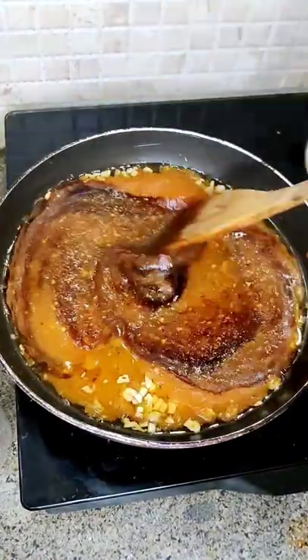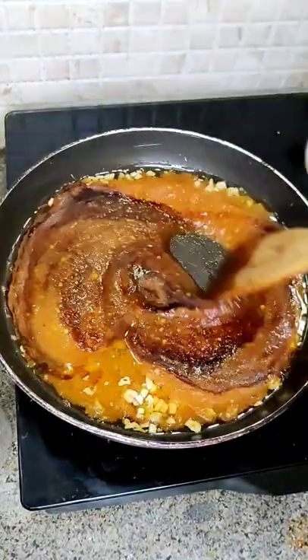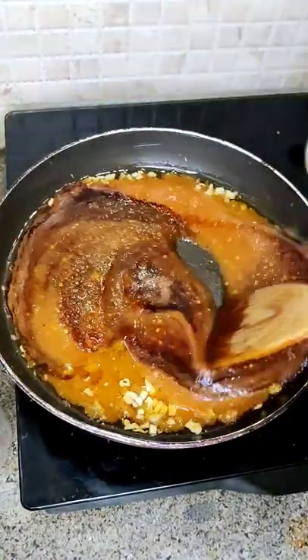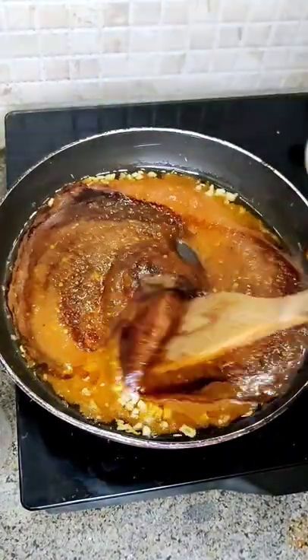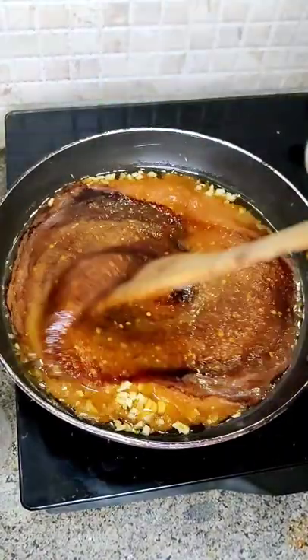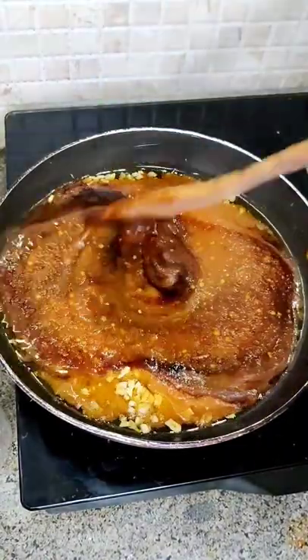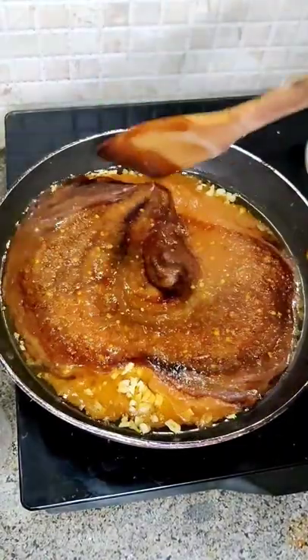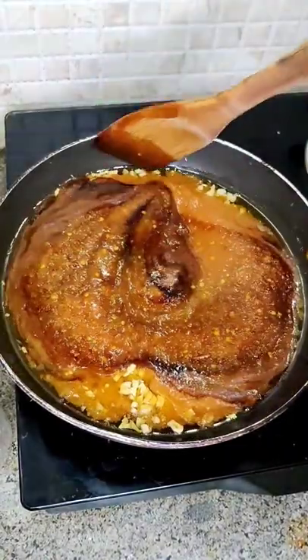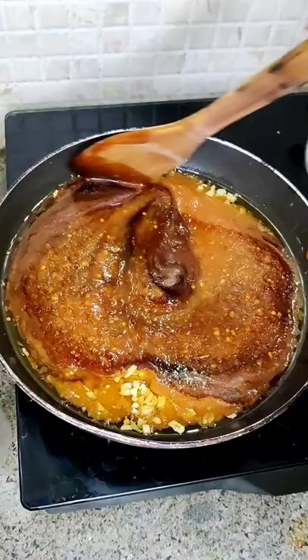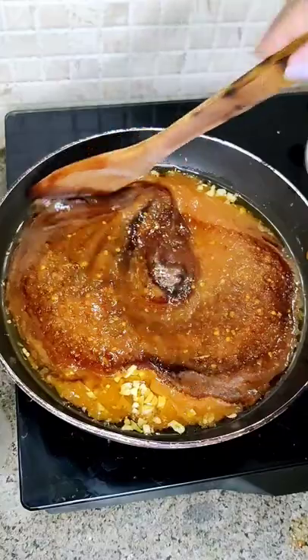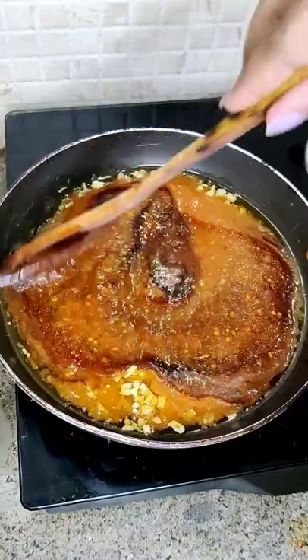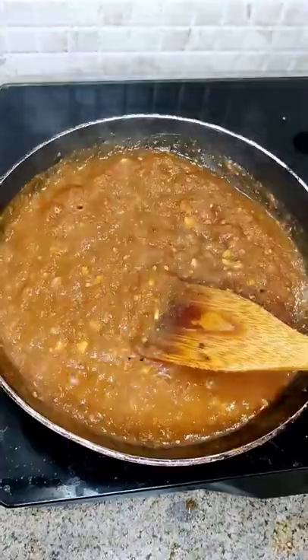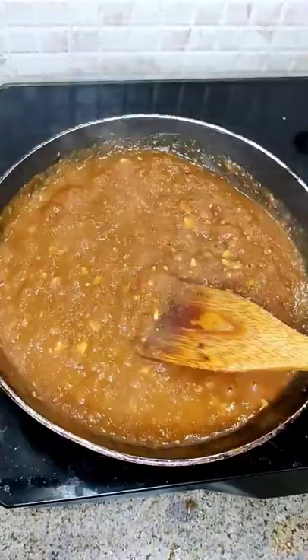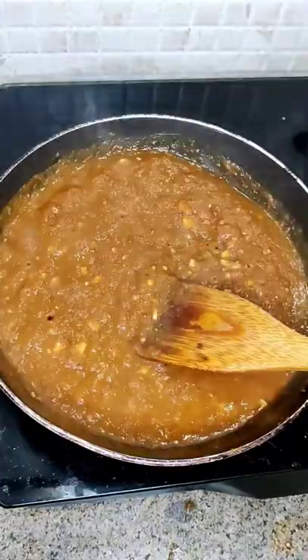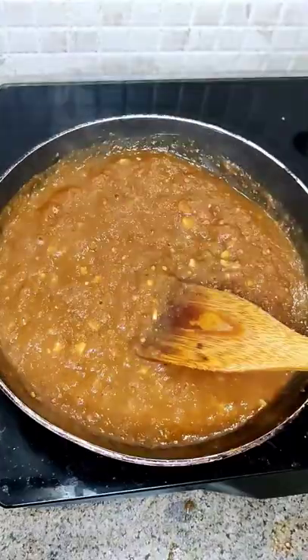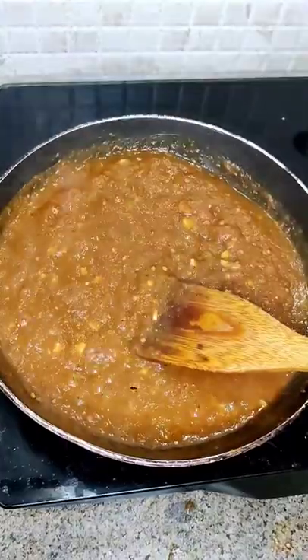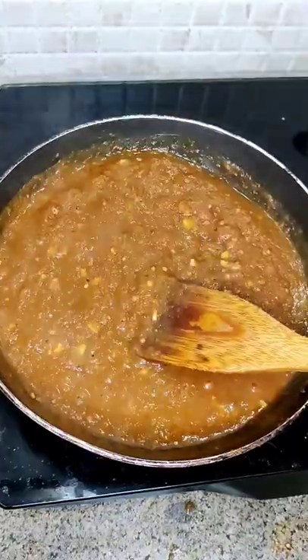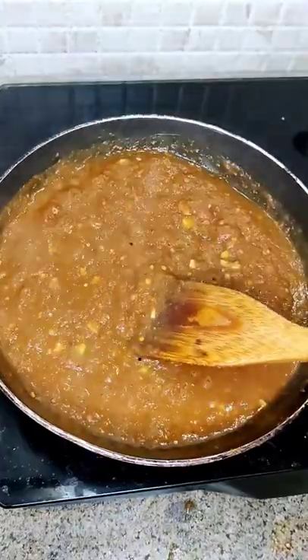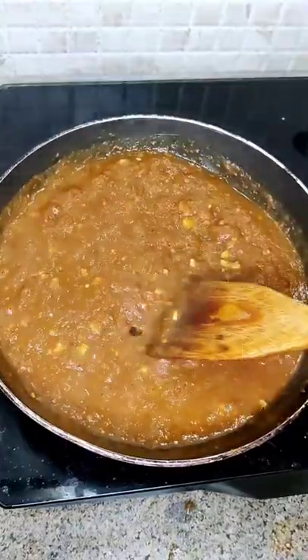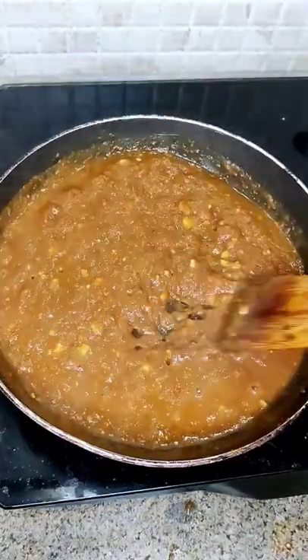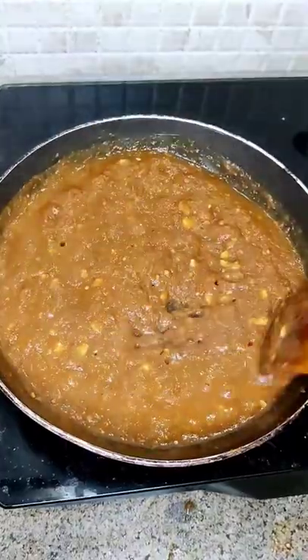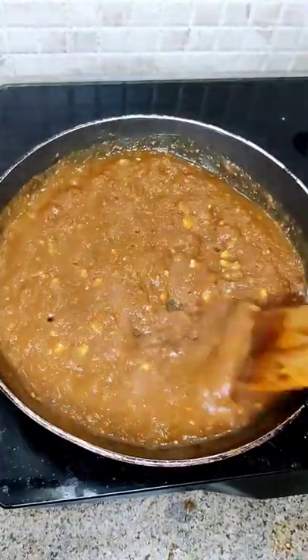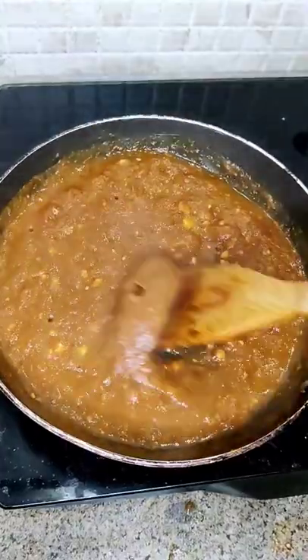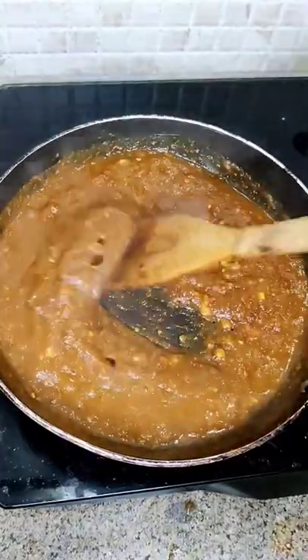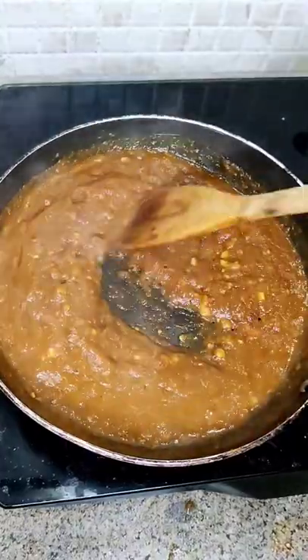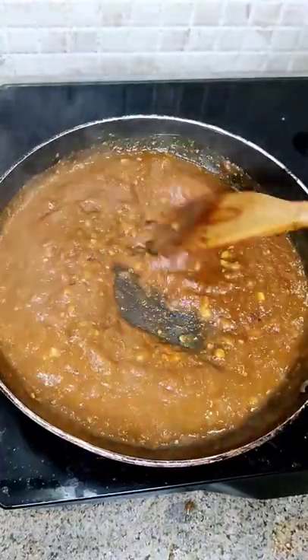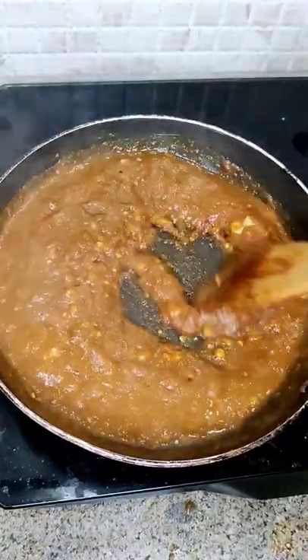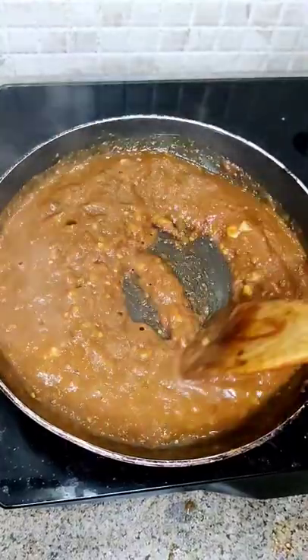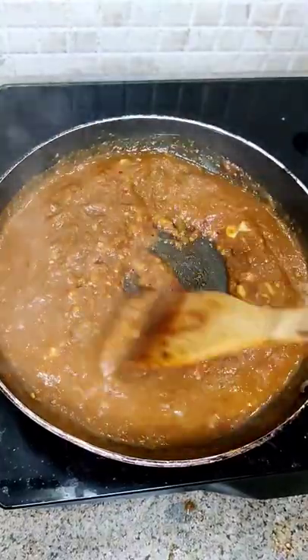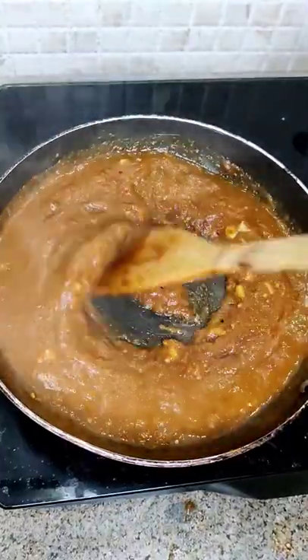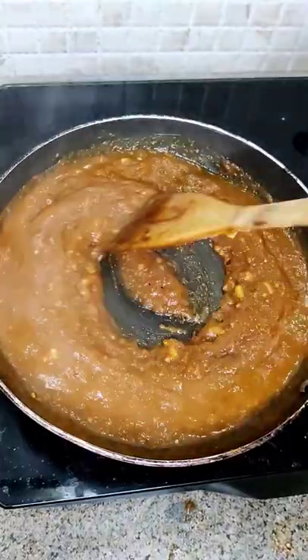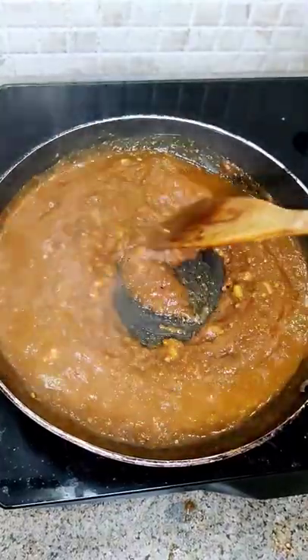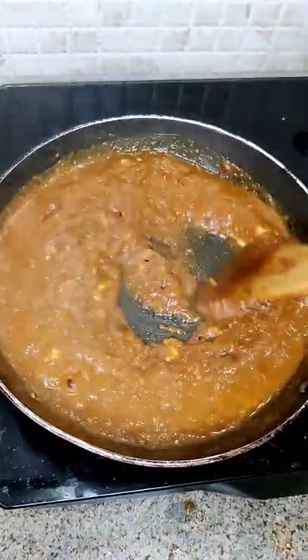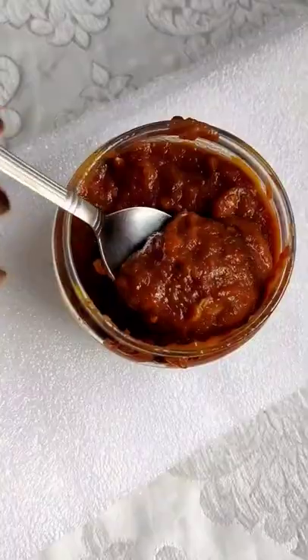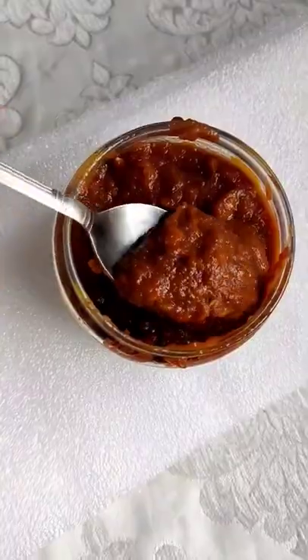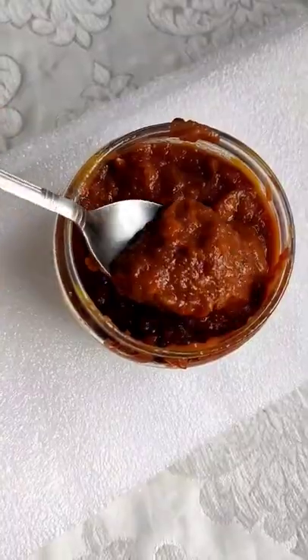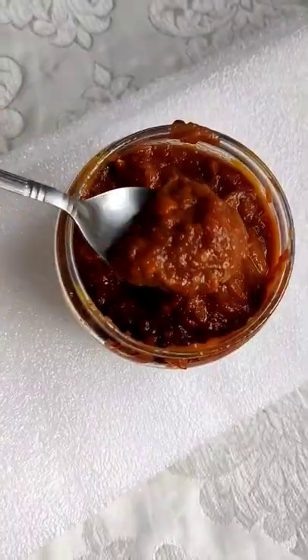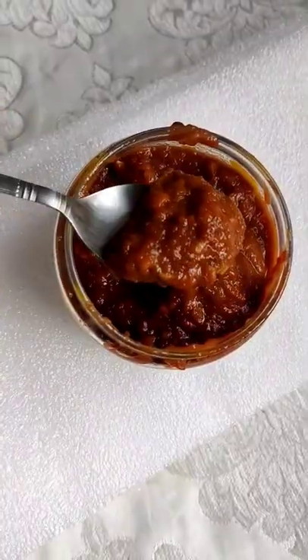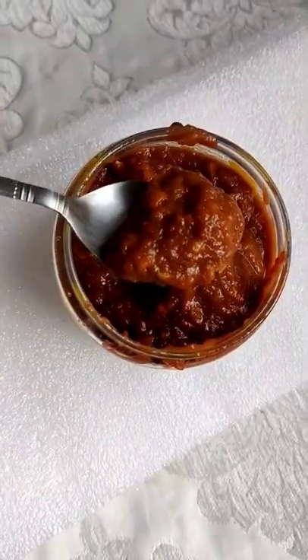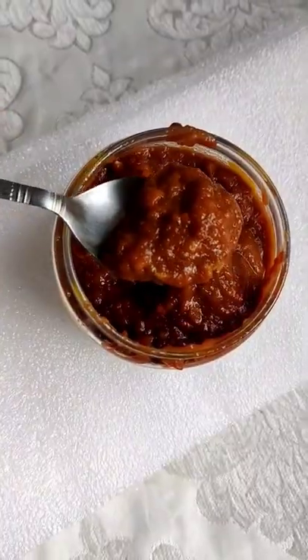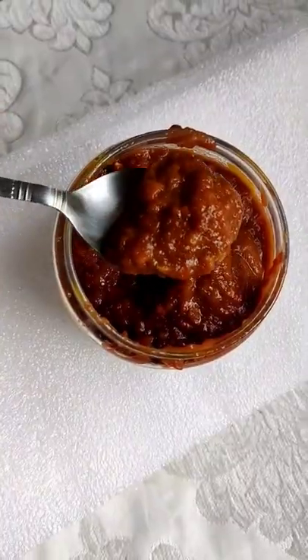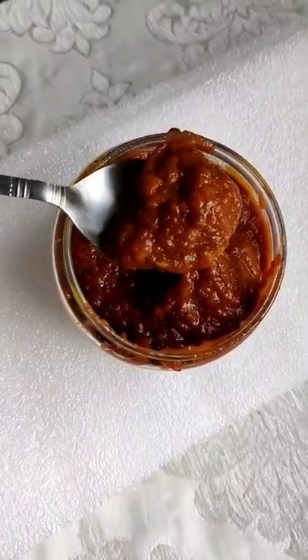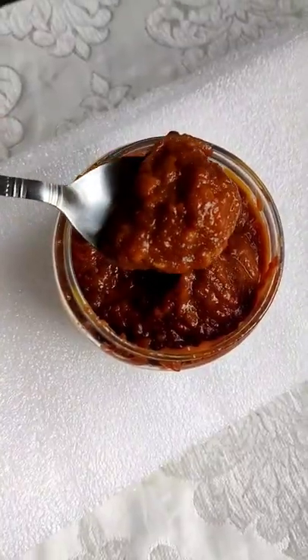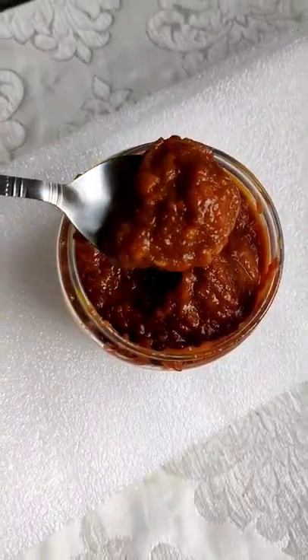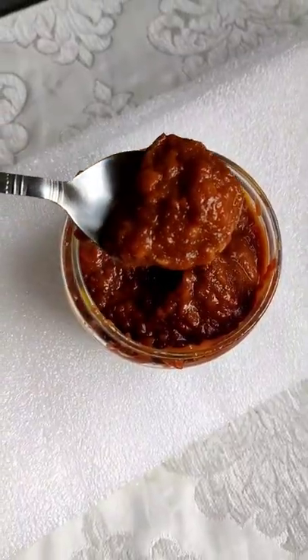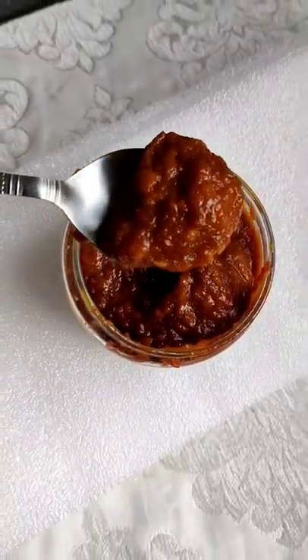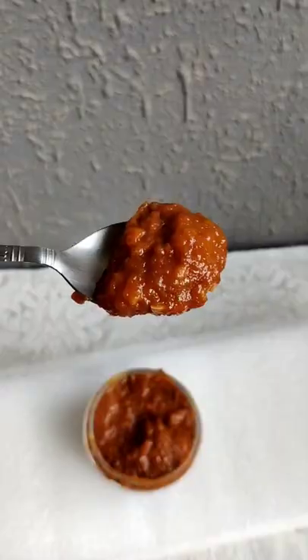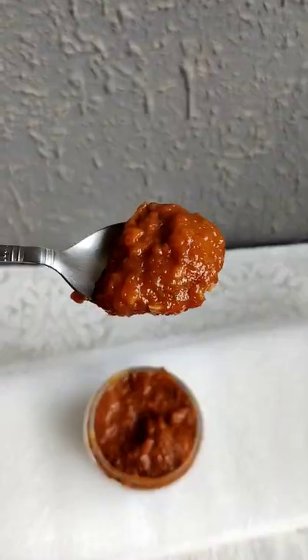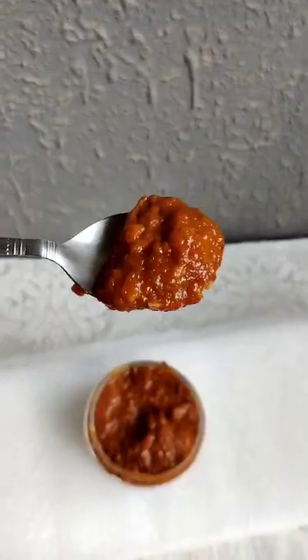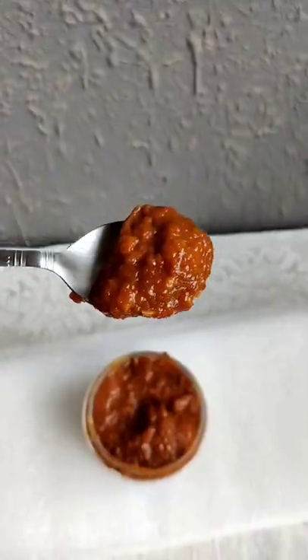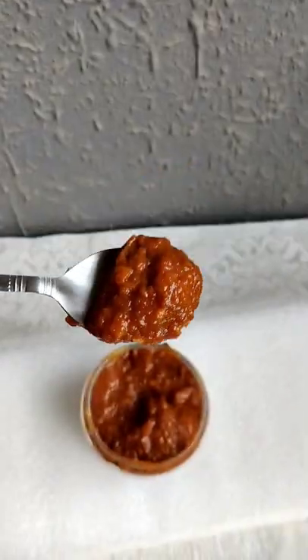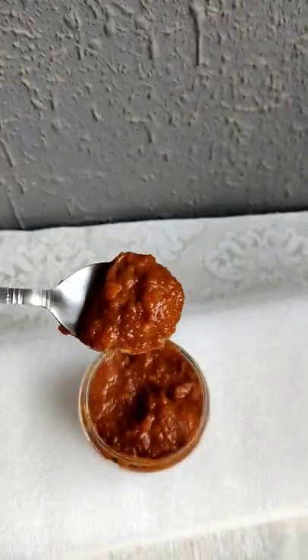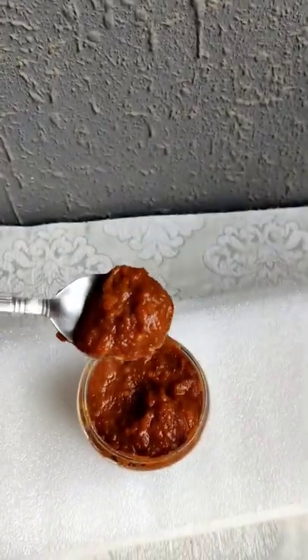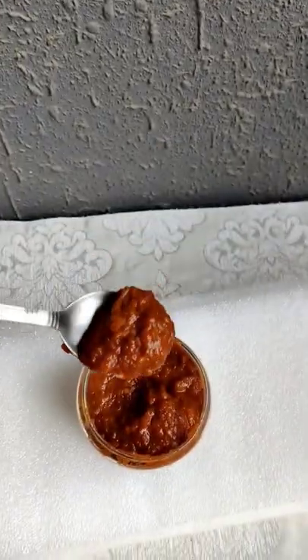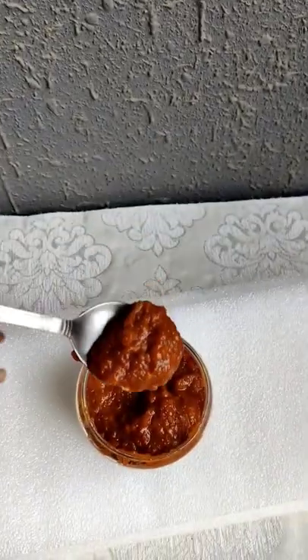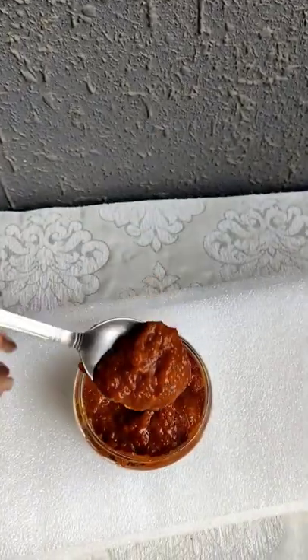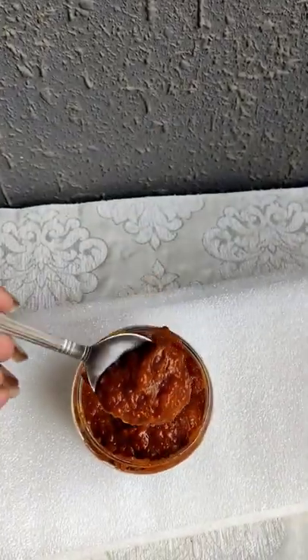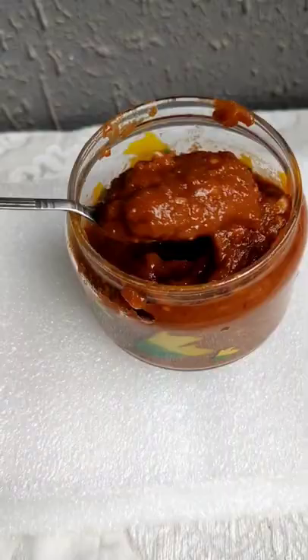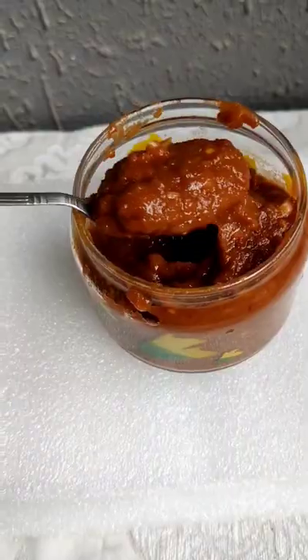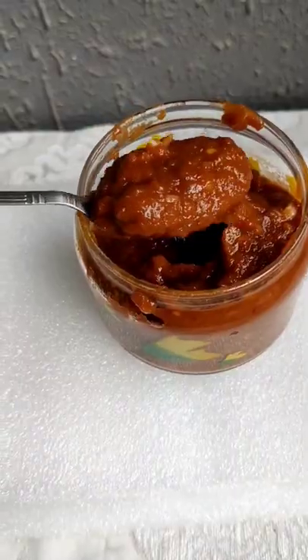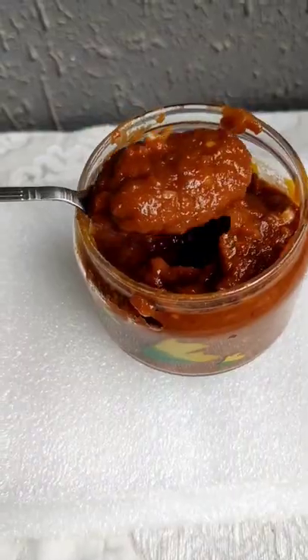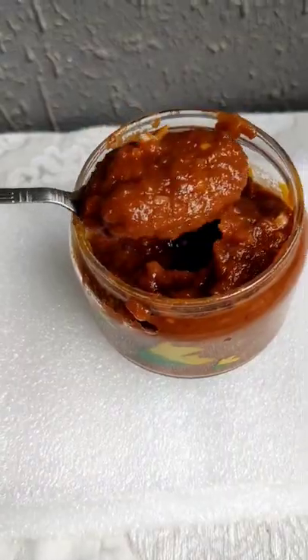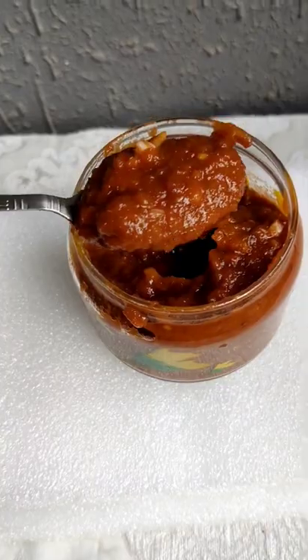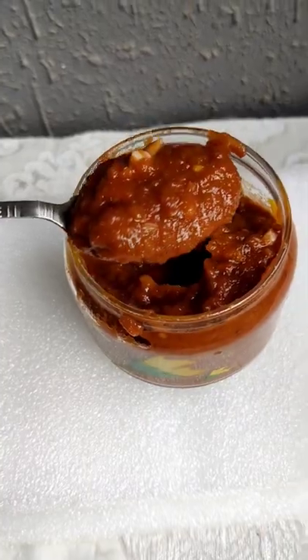And this chutney is ready. Now you have to store it for 3-4 weeks in a tight container. It's very tasty.